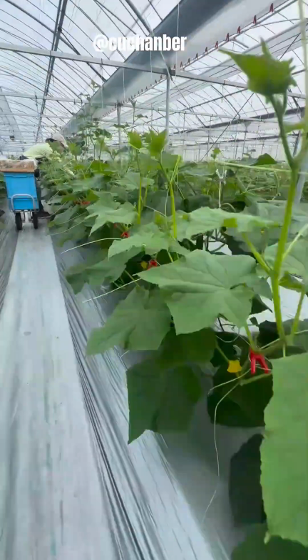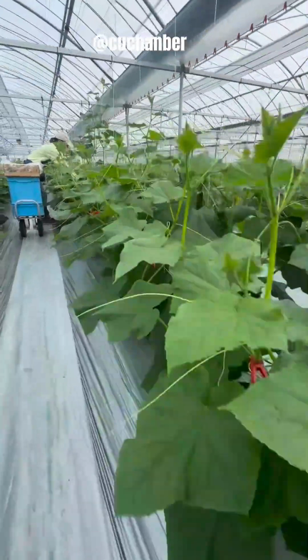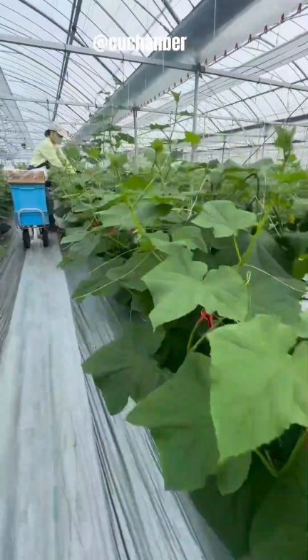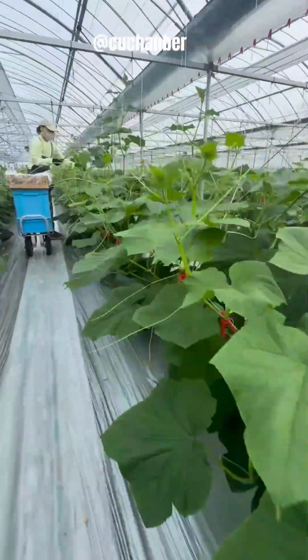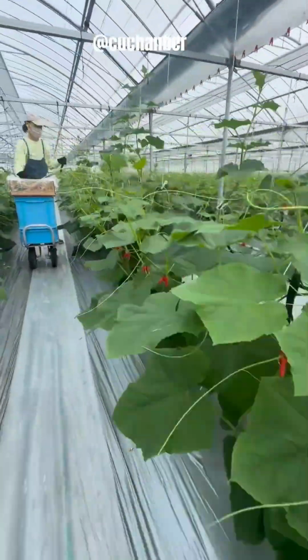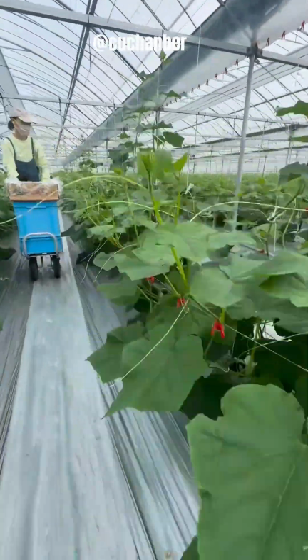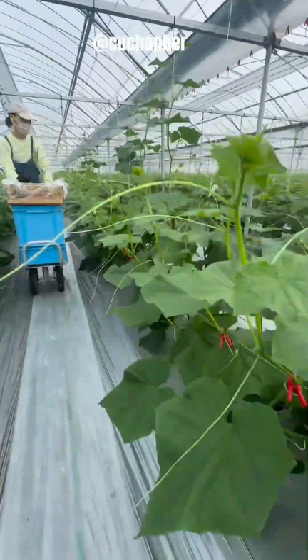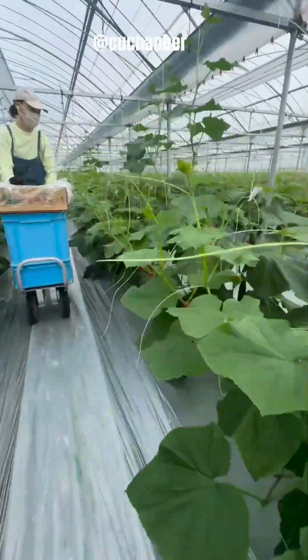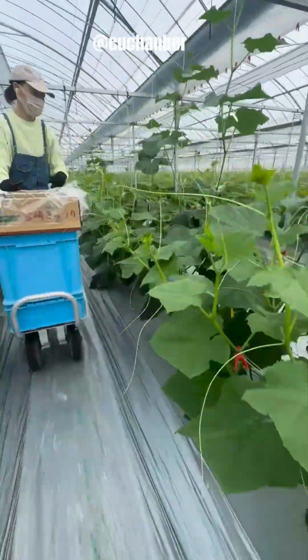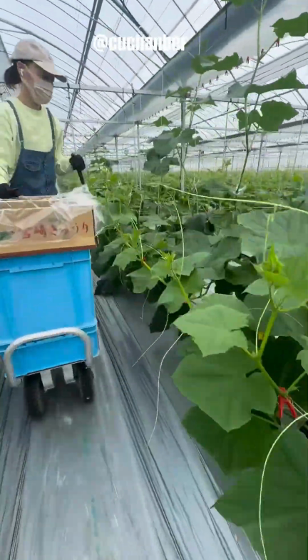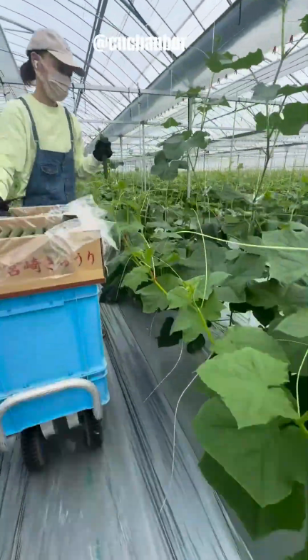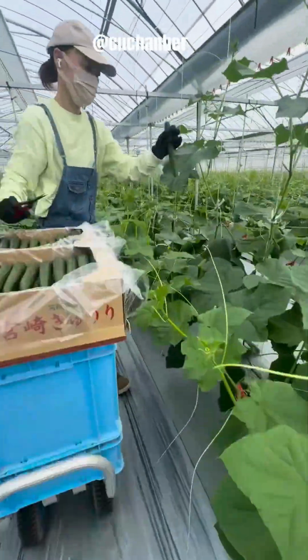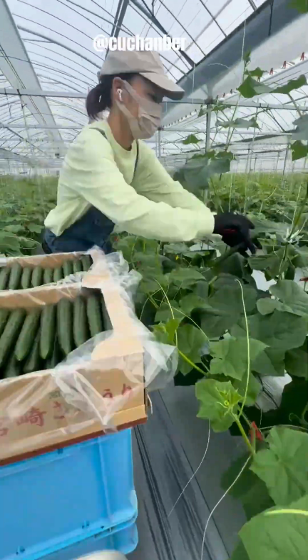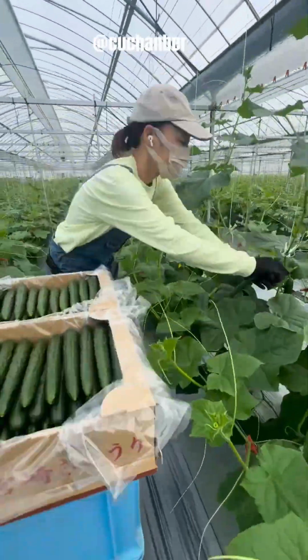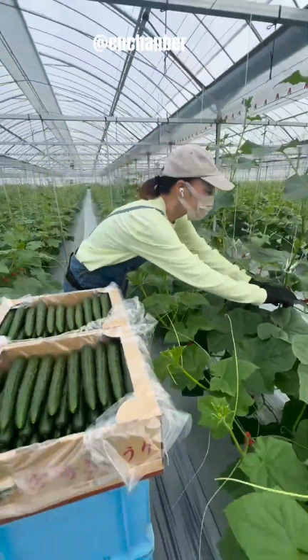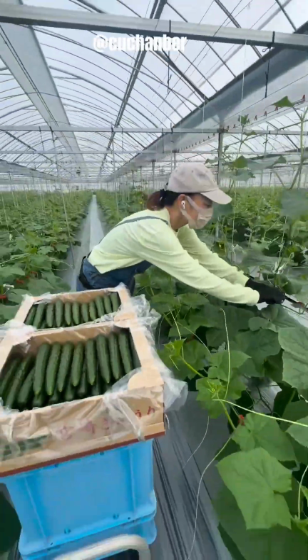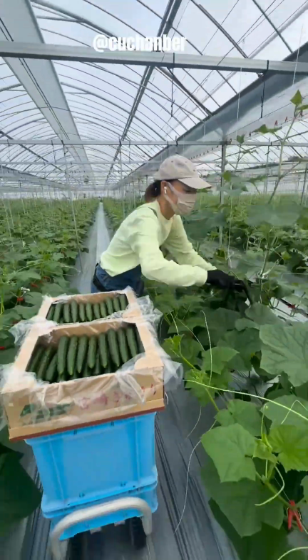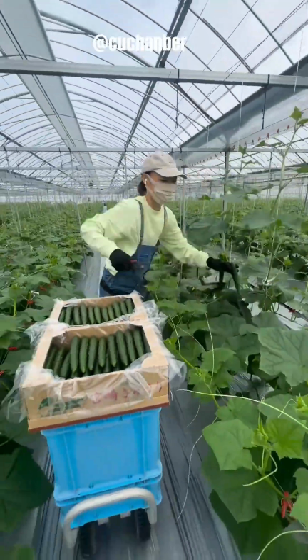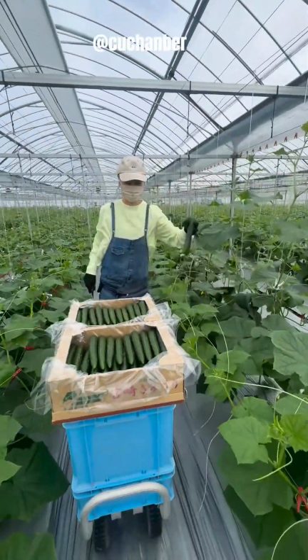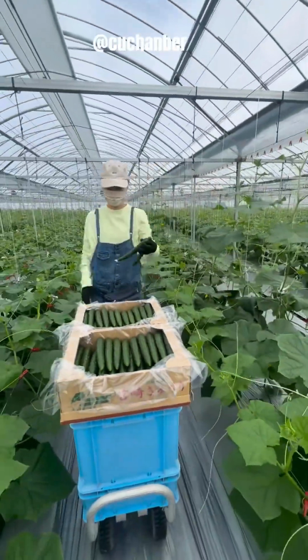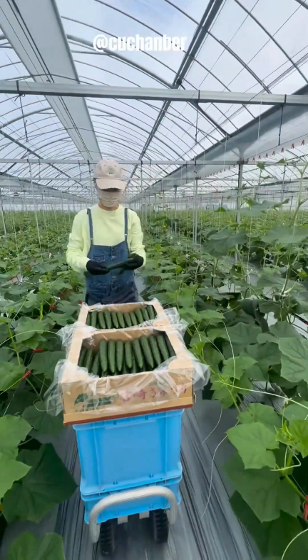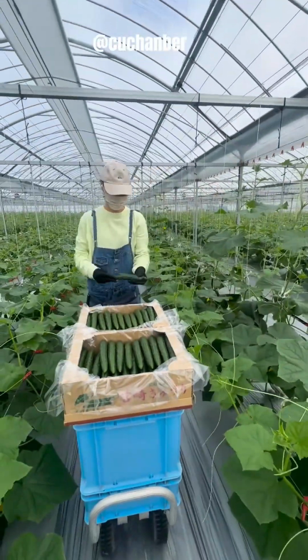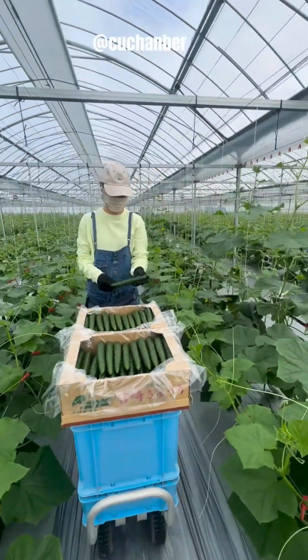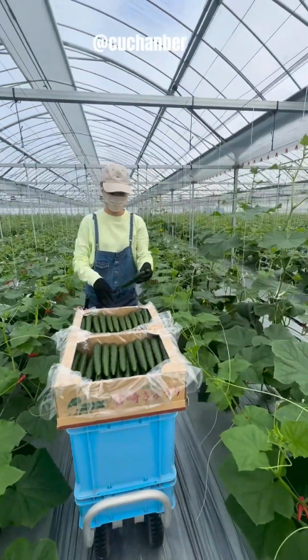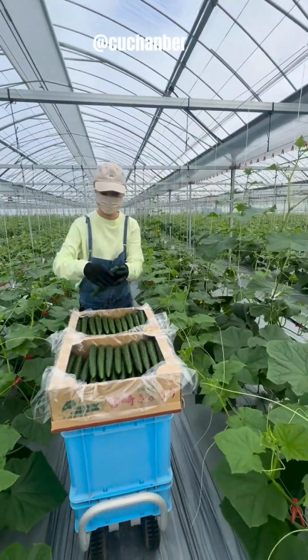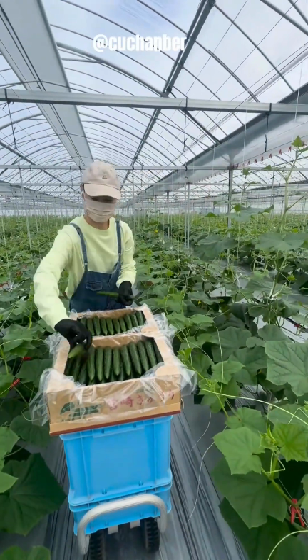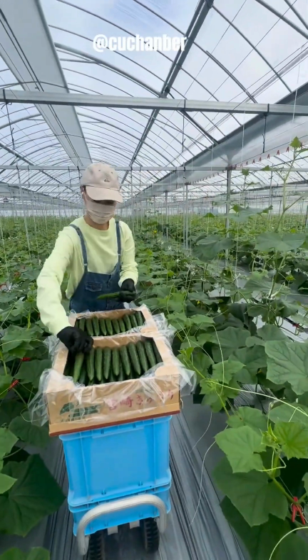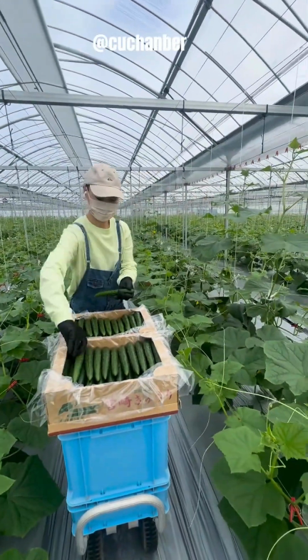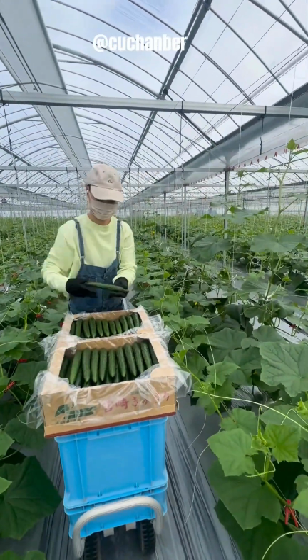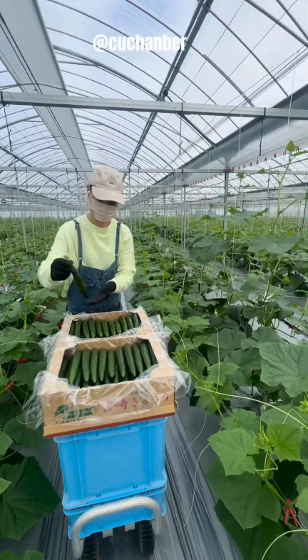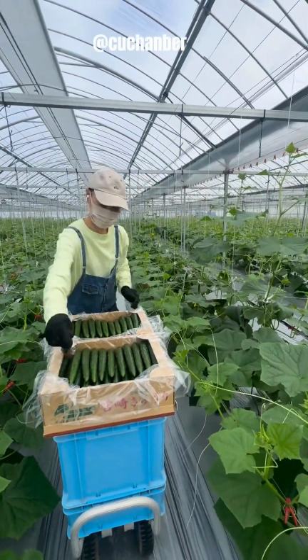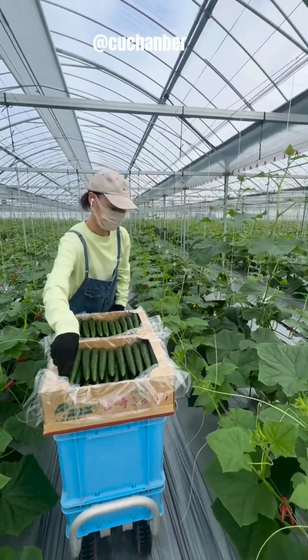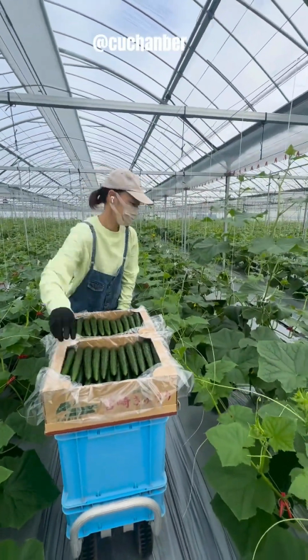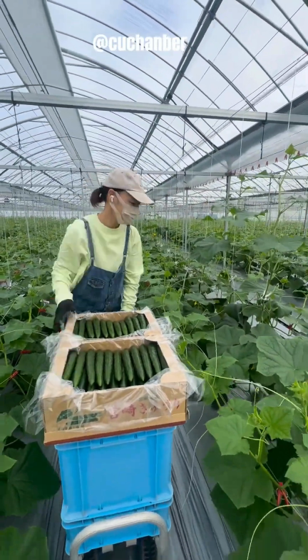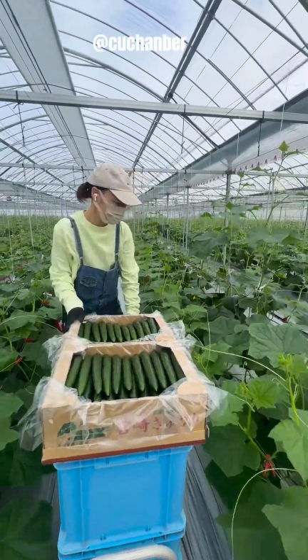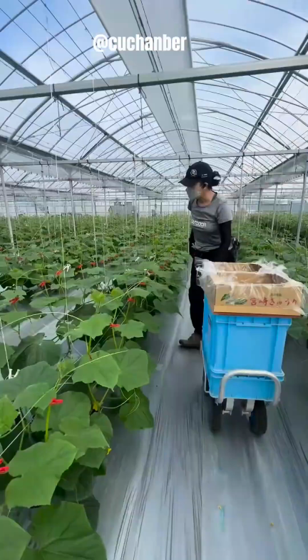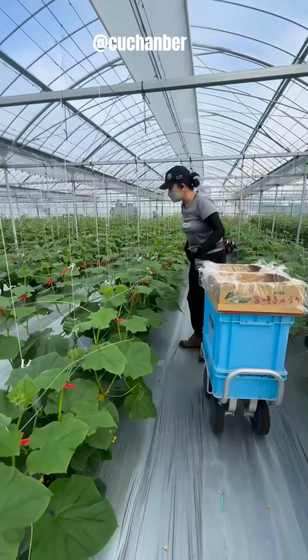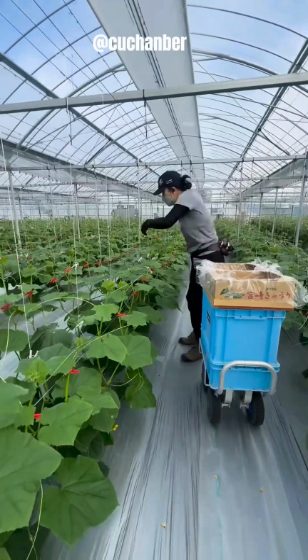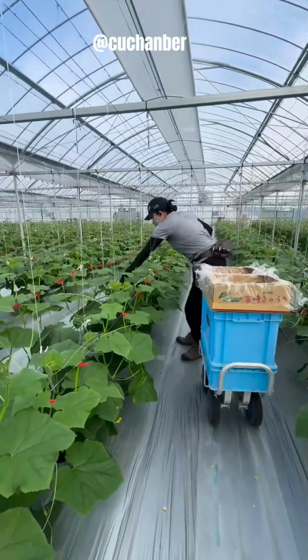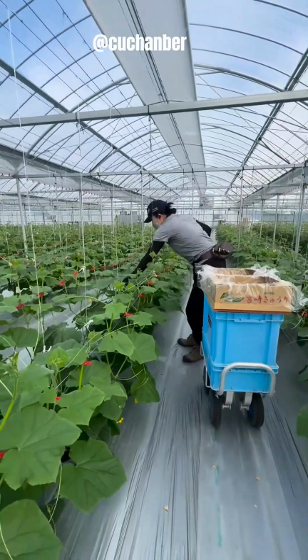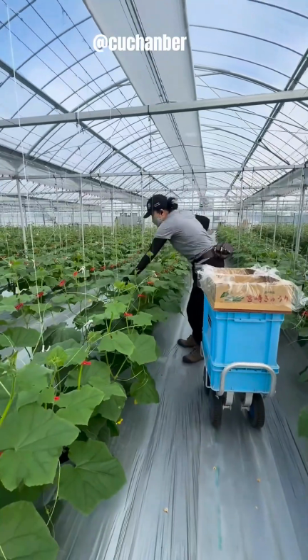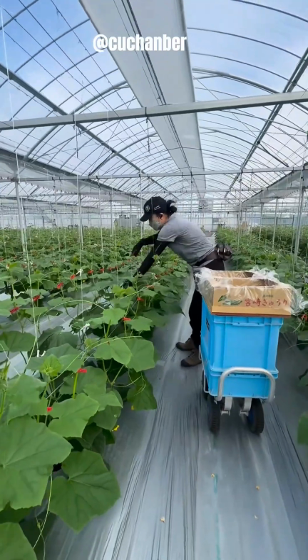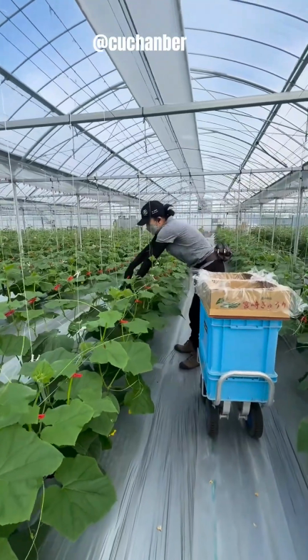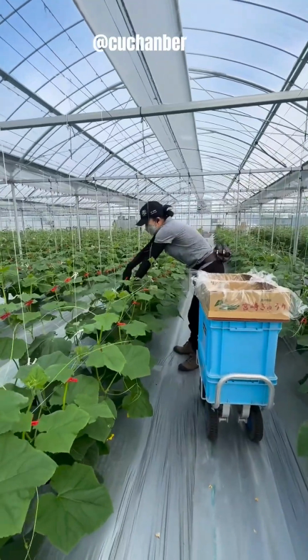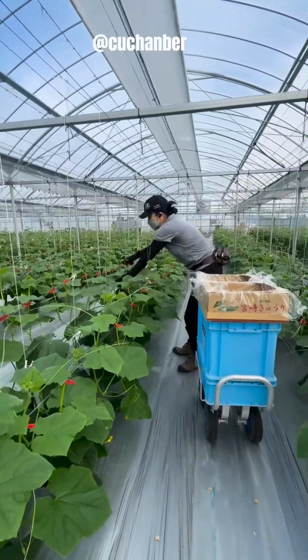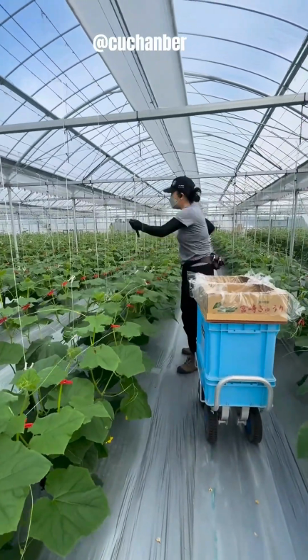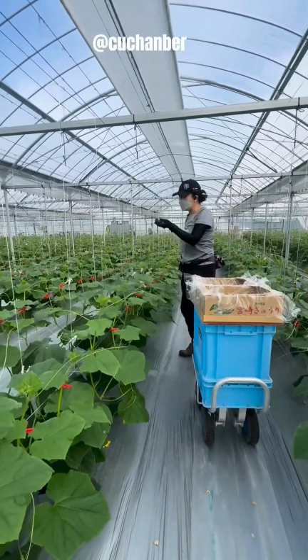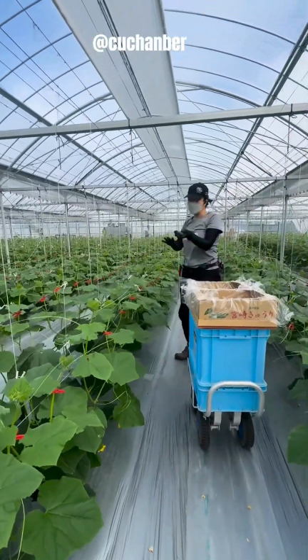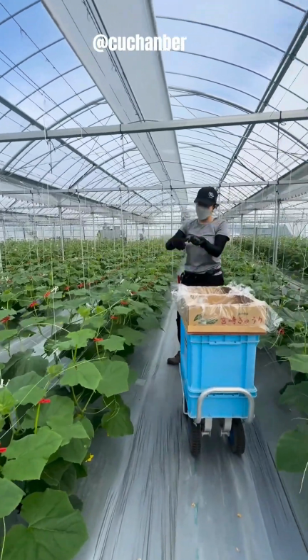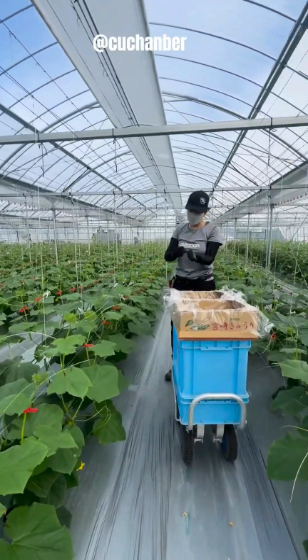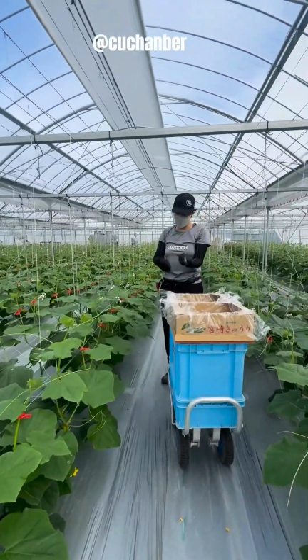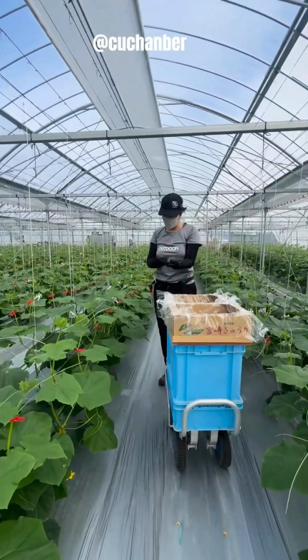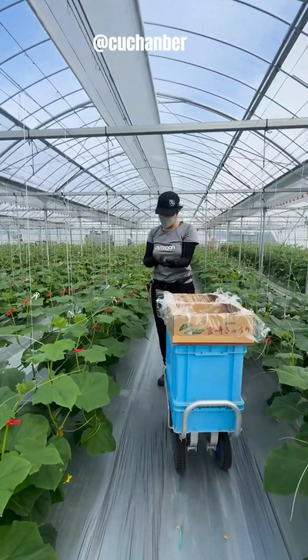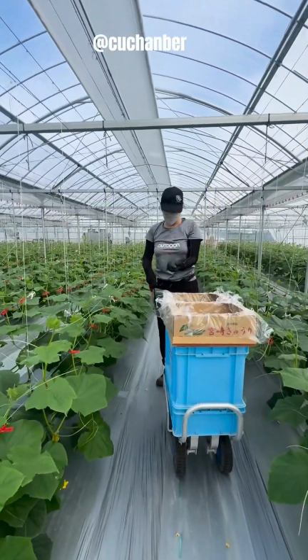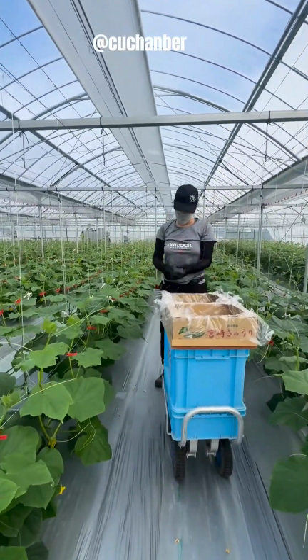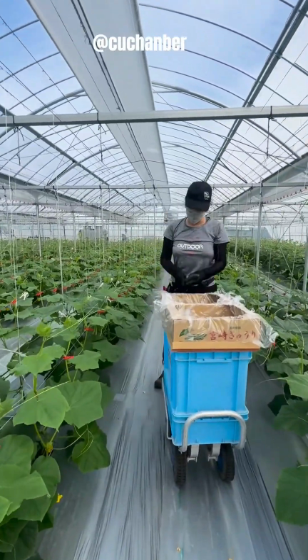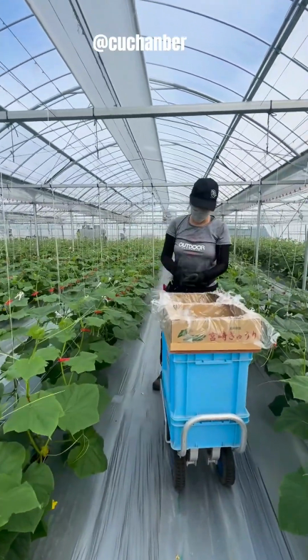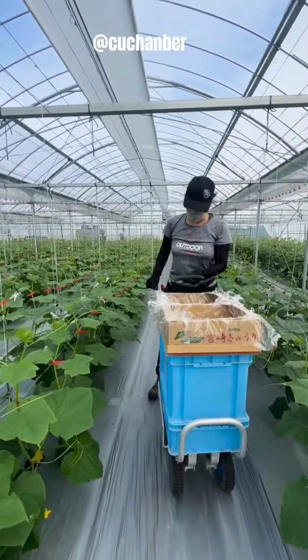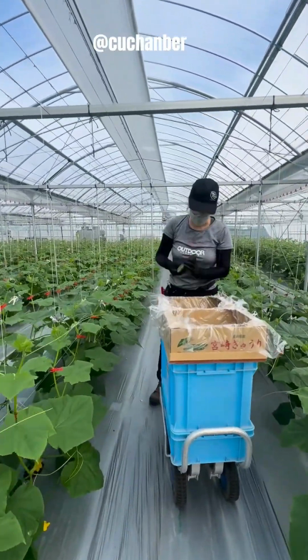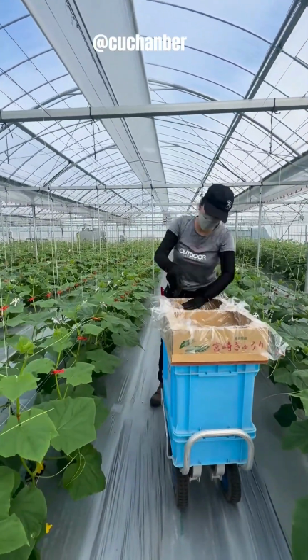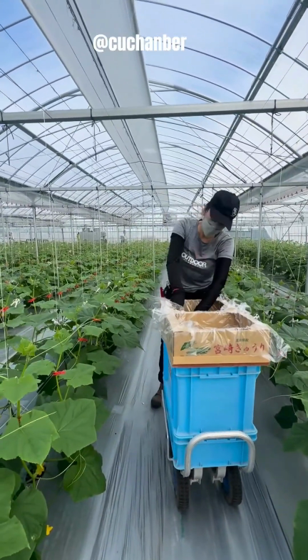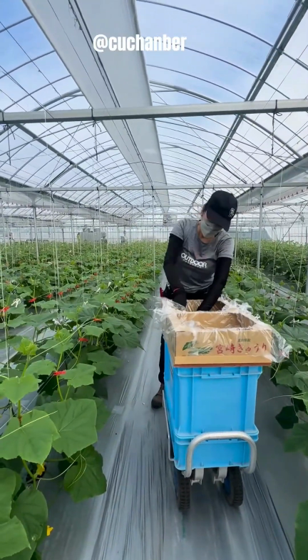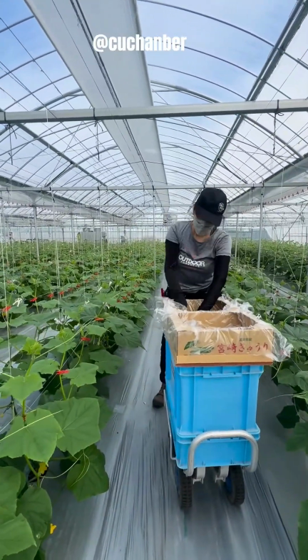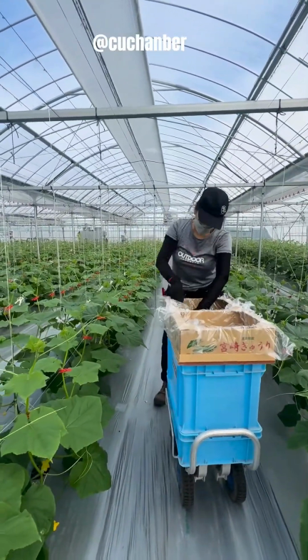If you like farming technology videos, don't forget to subscribe to the Green Farming Technology channel for regular updates and insights into the future of agriculture.